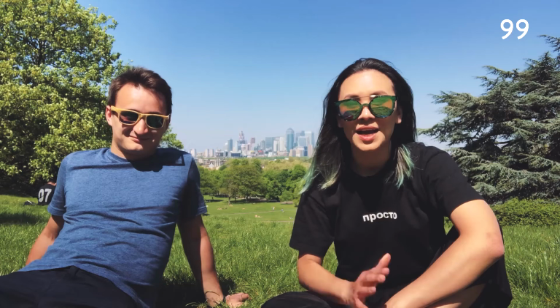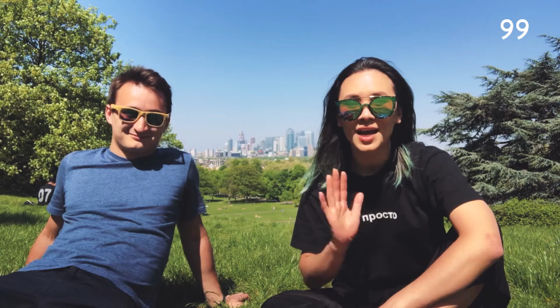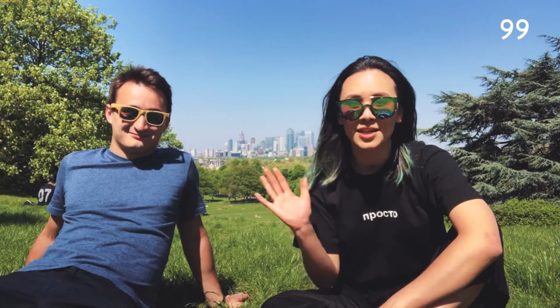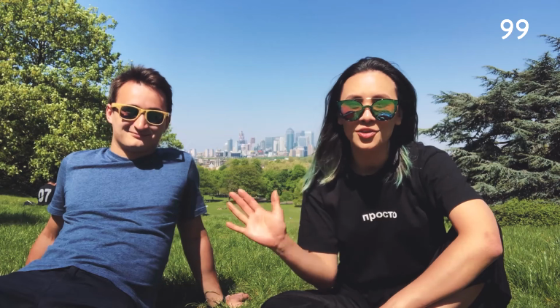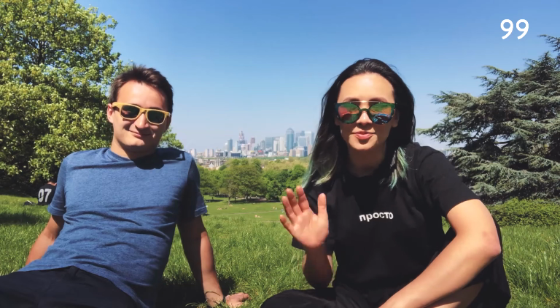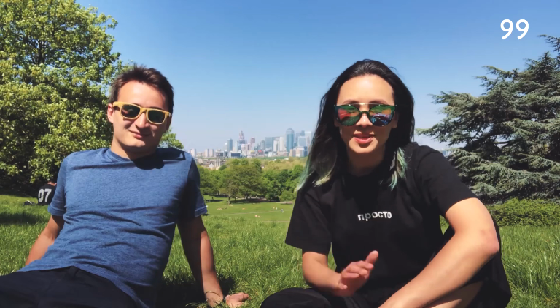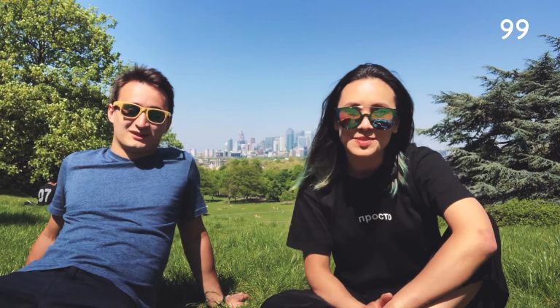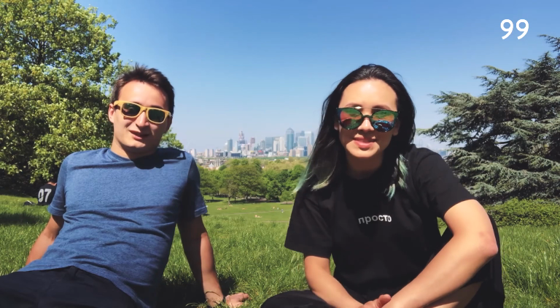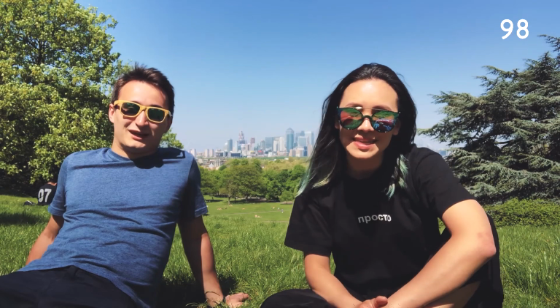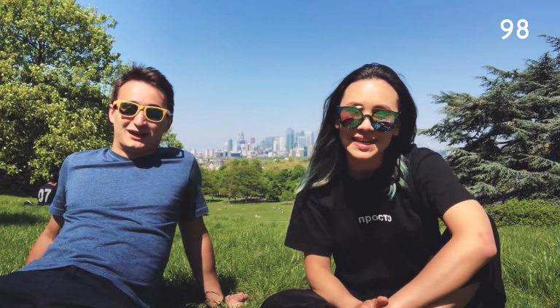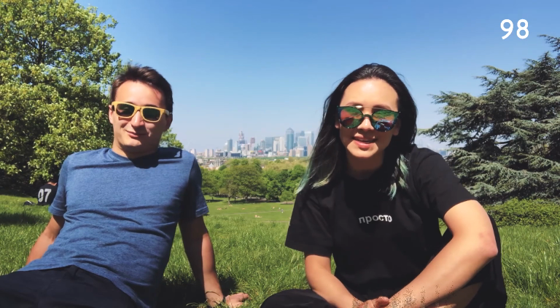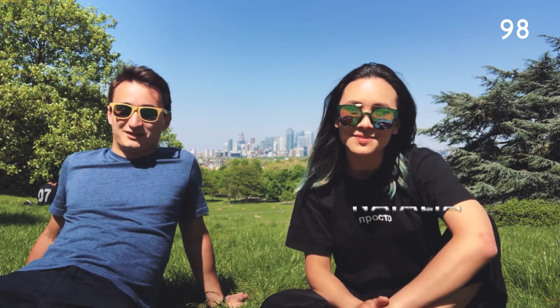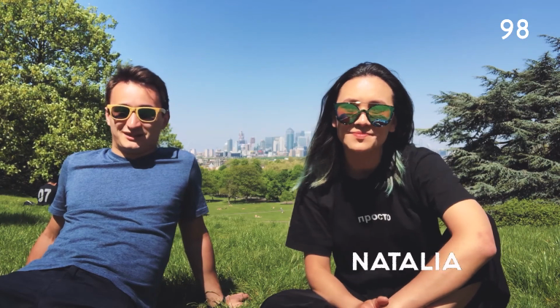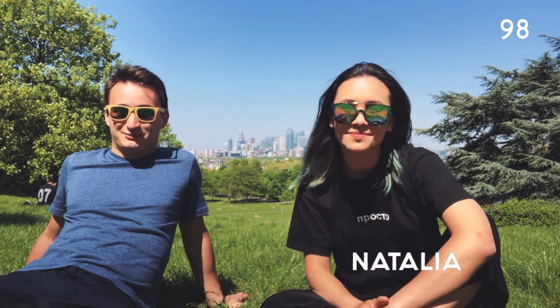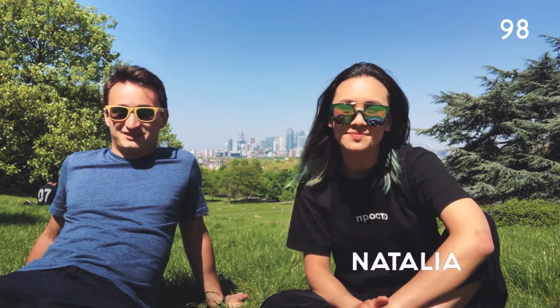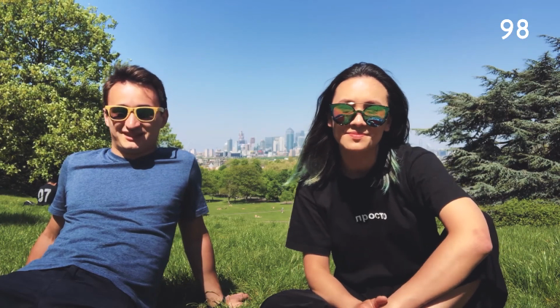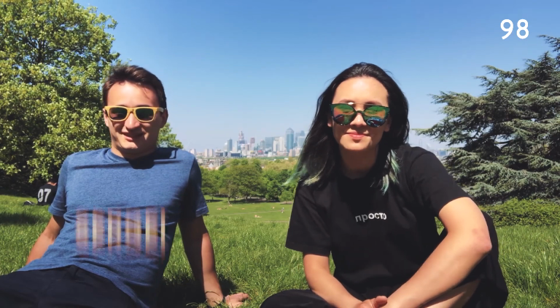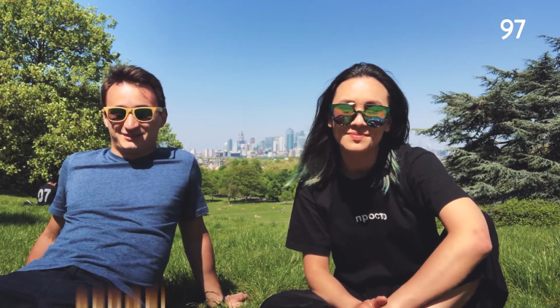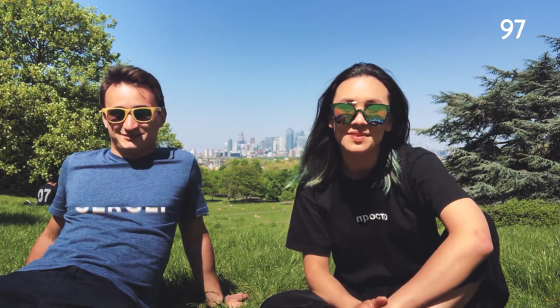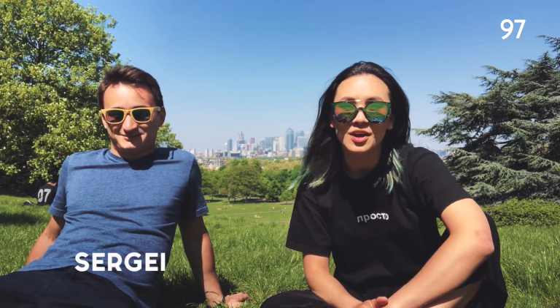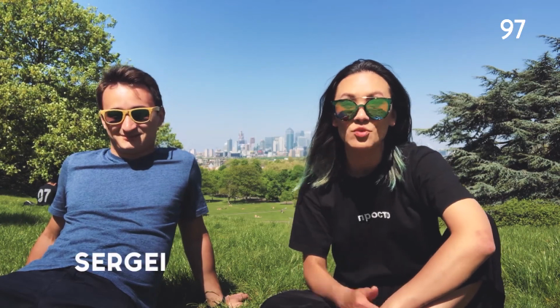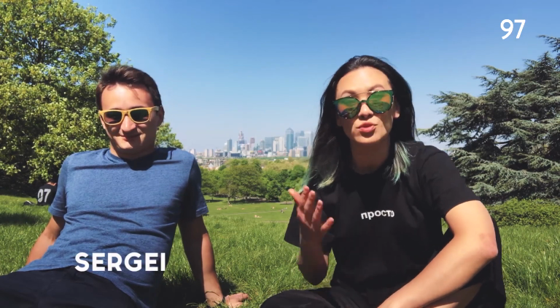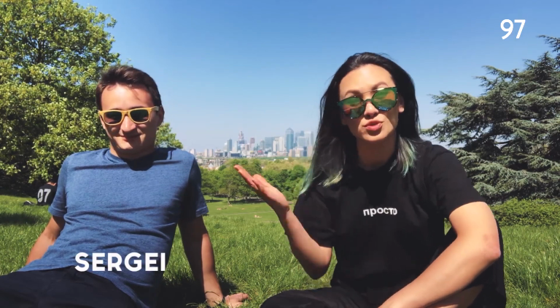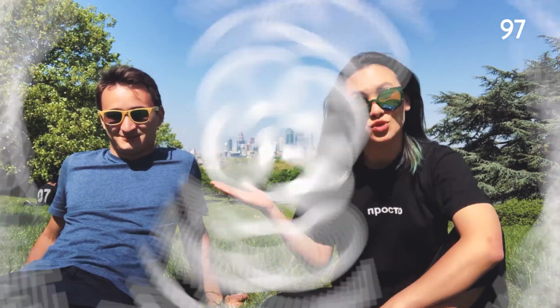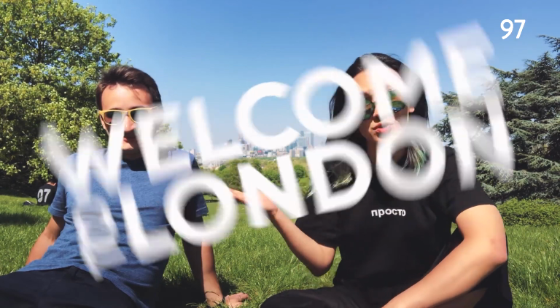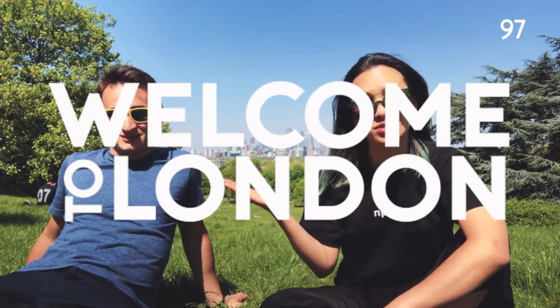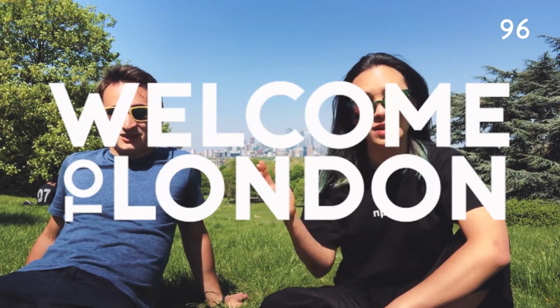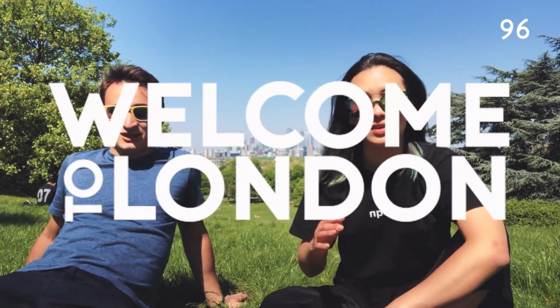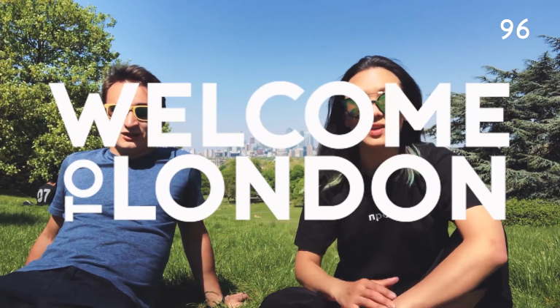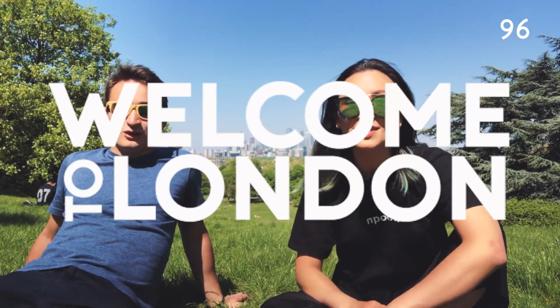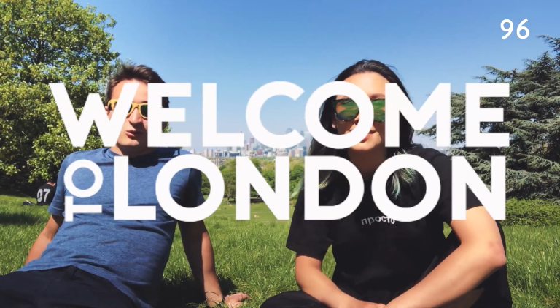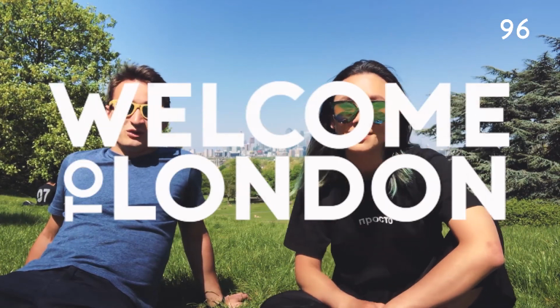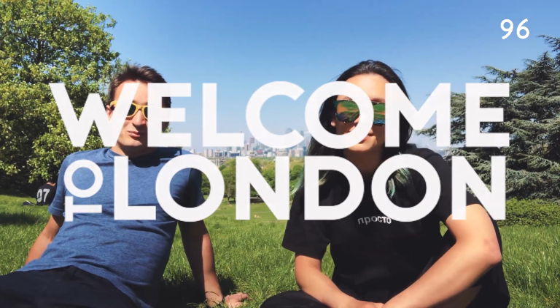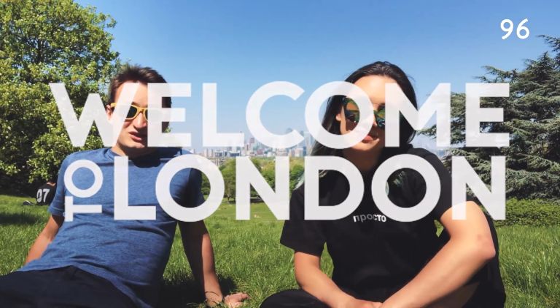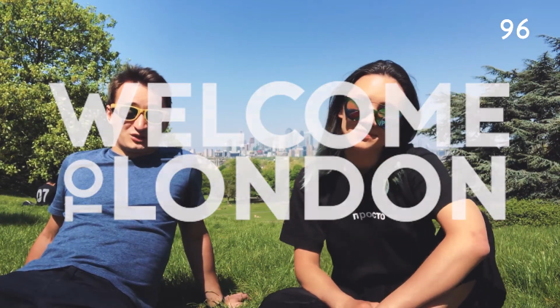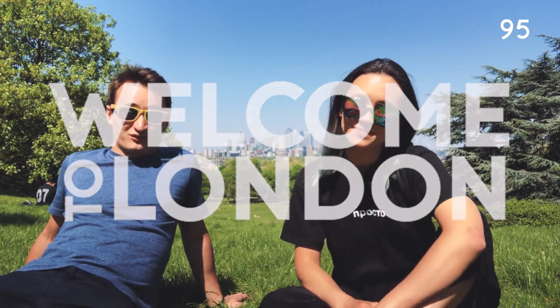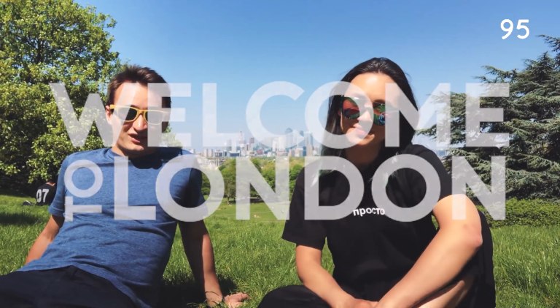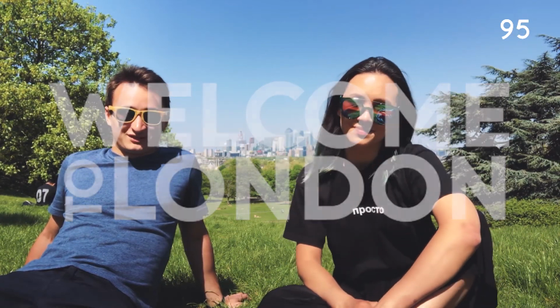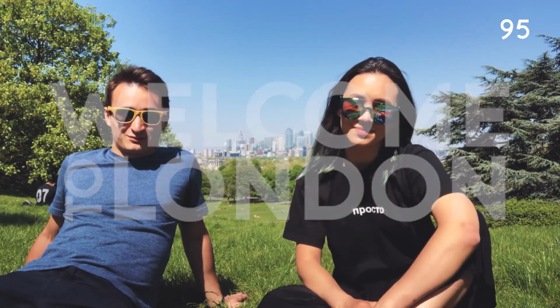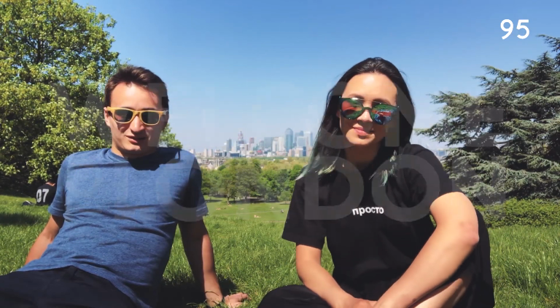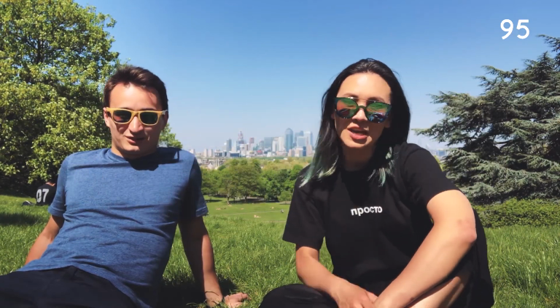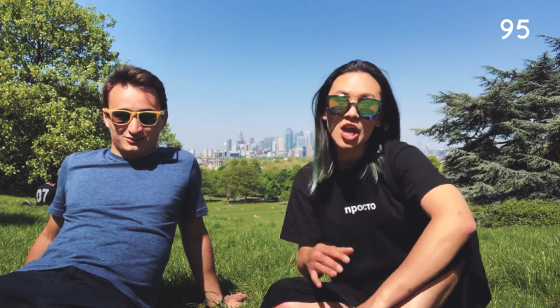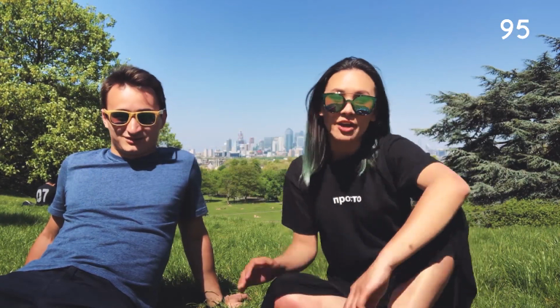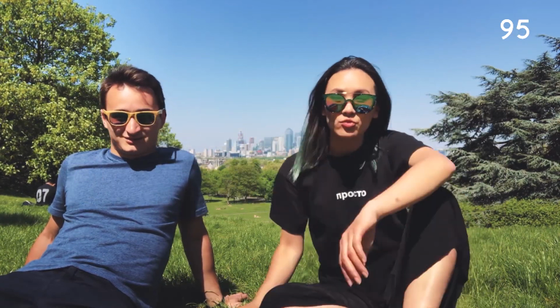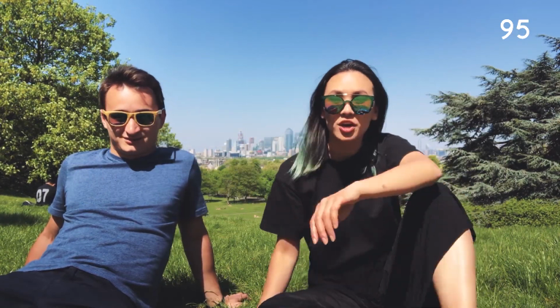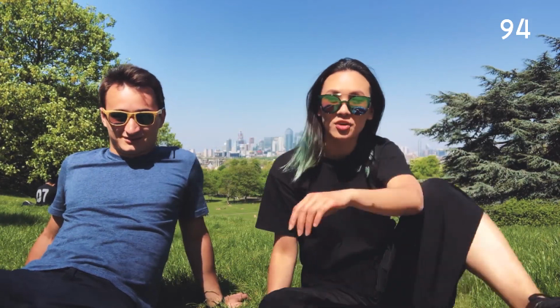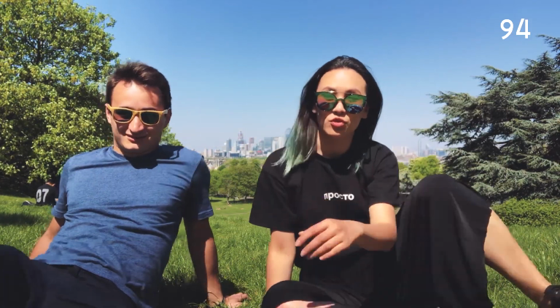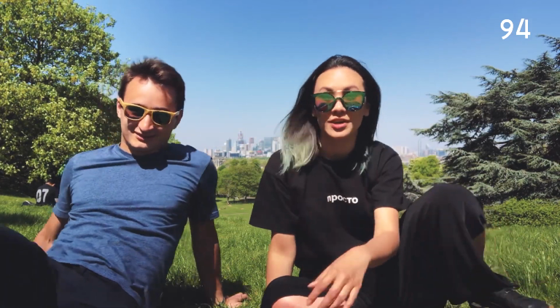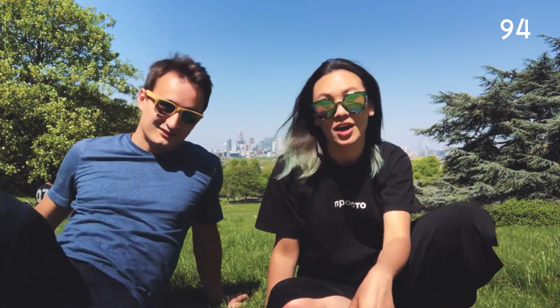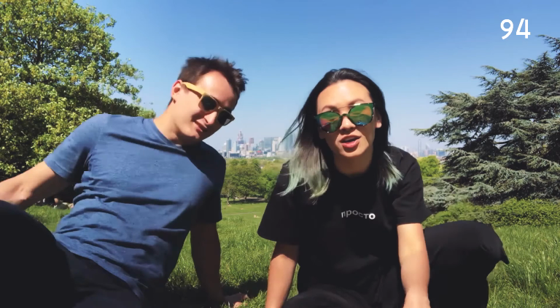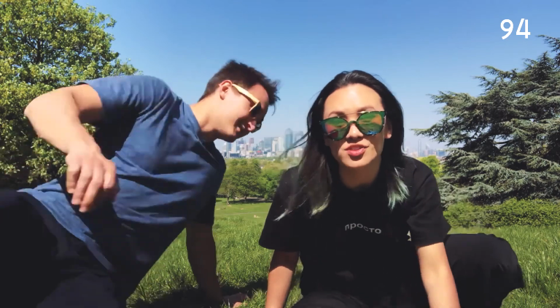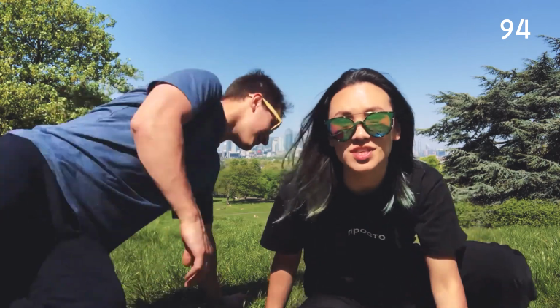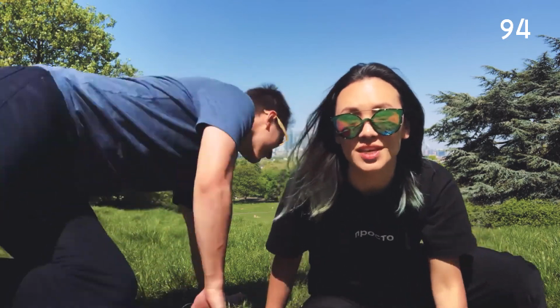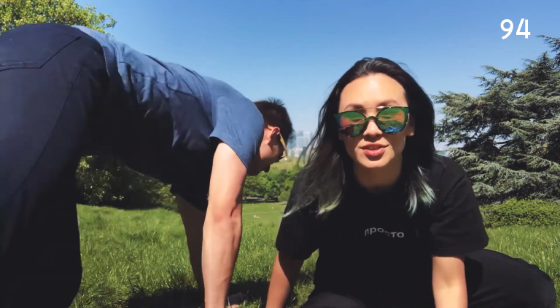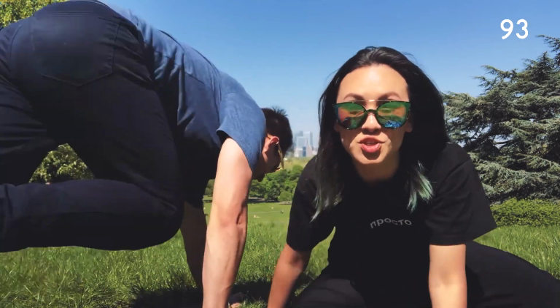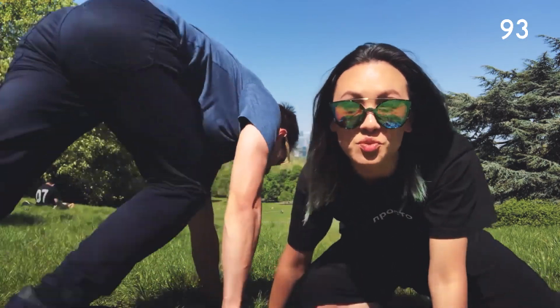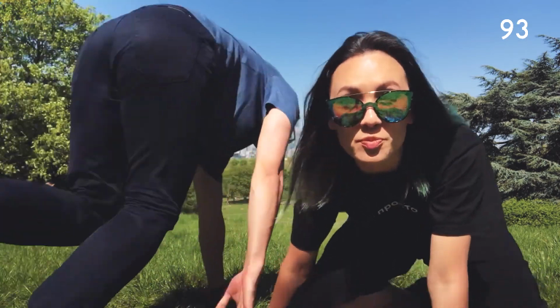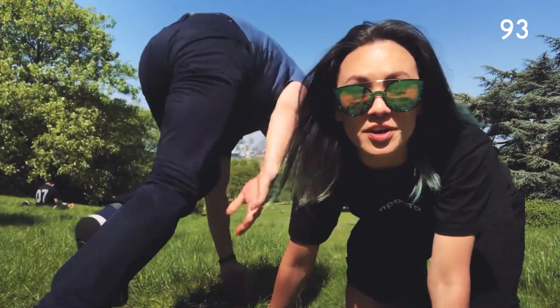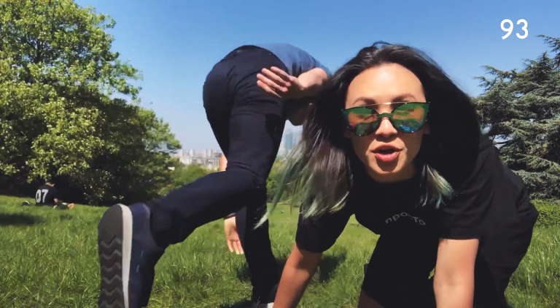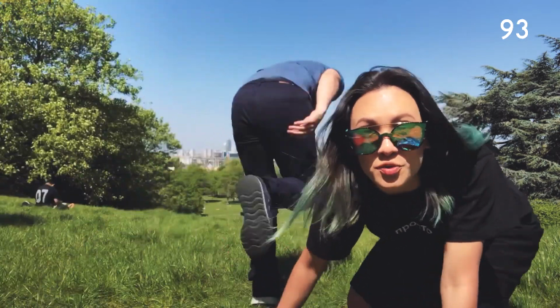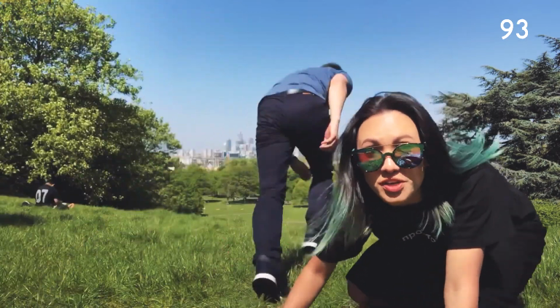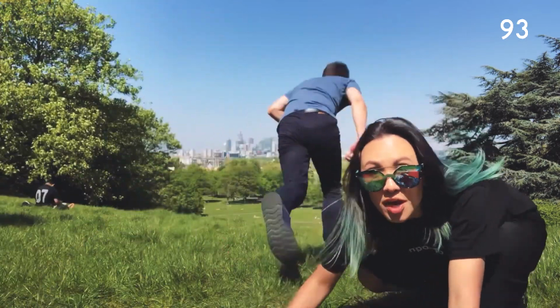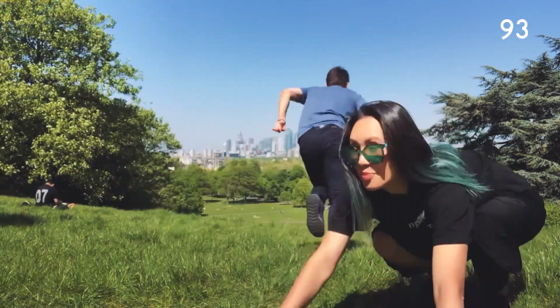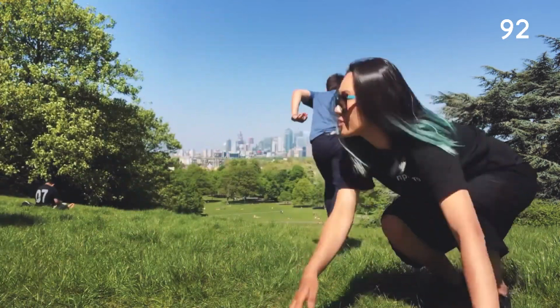Hello, my name is Natalia and my name is Sergei and we want to show you around London with a budget of 100 pounds and we have only 100 seconds, so we better hurry up!